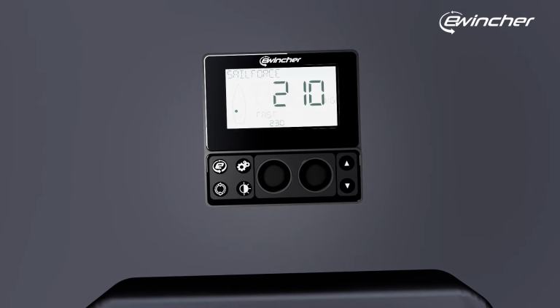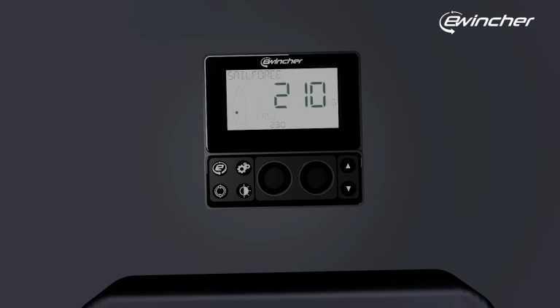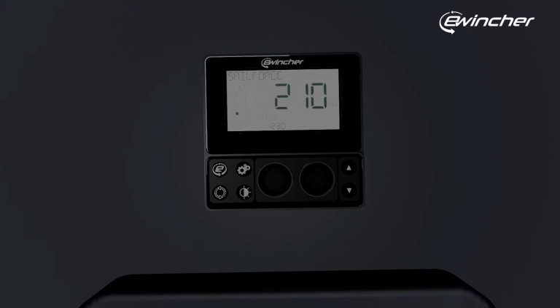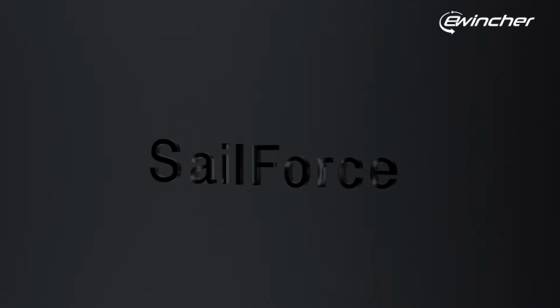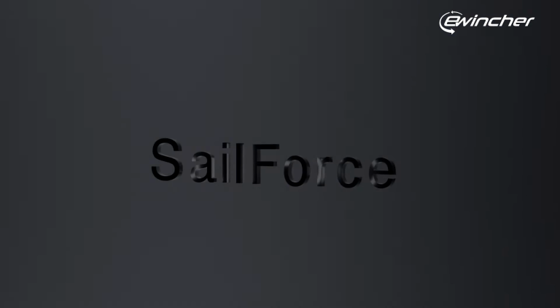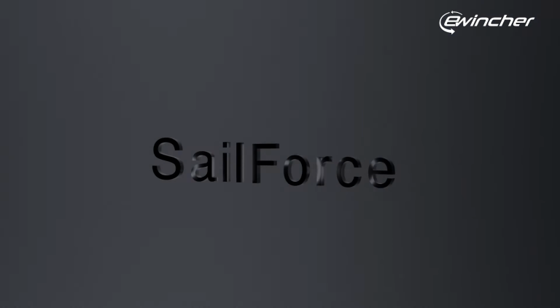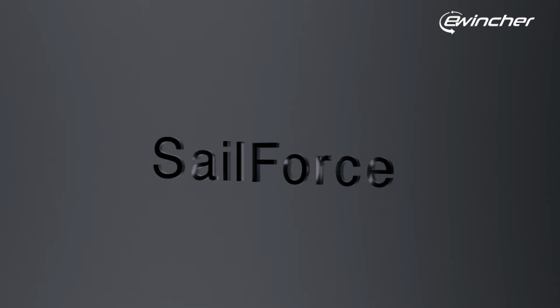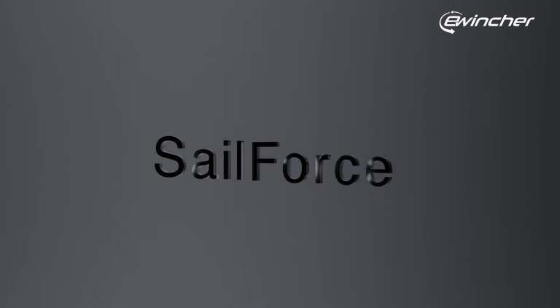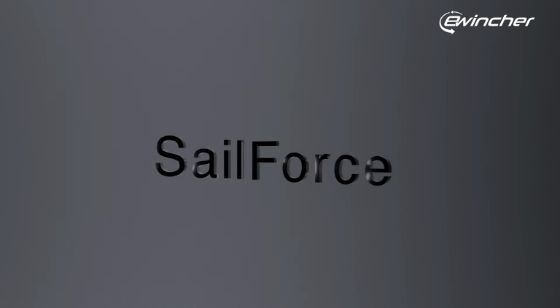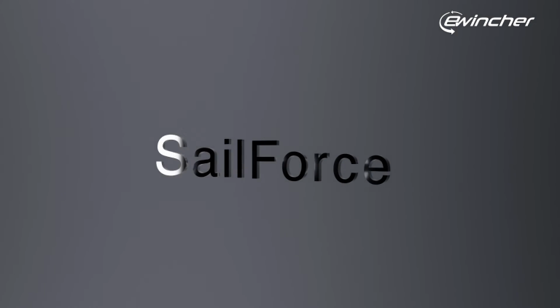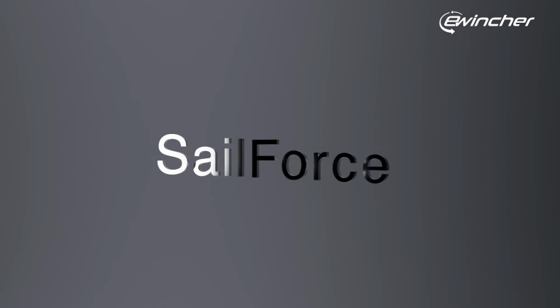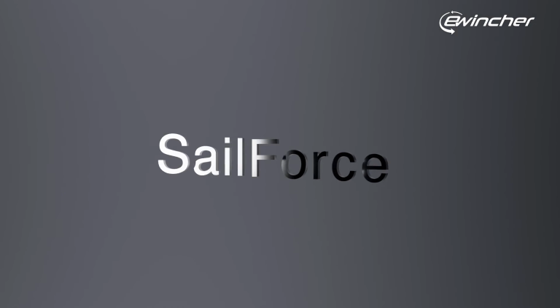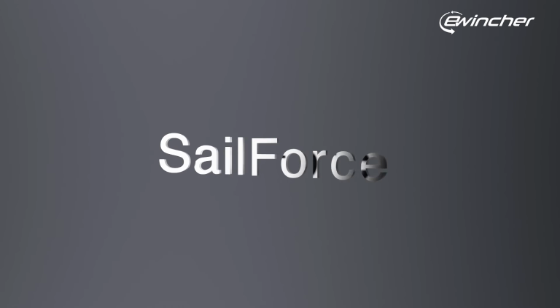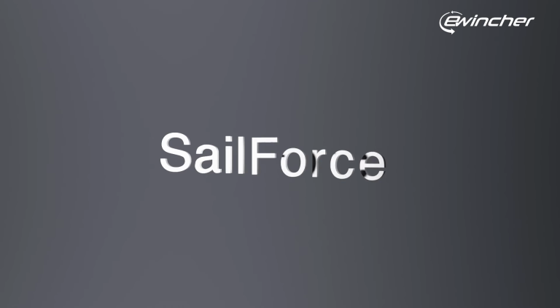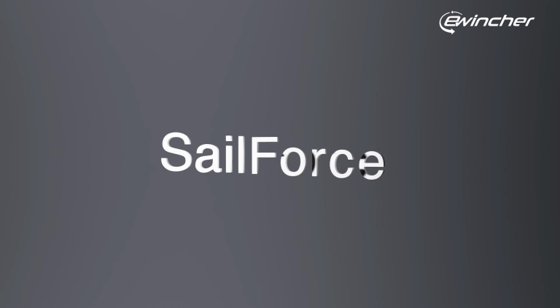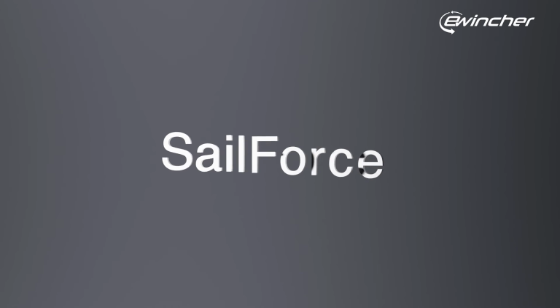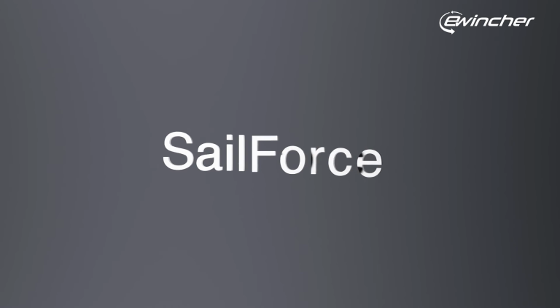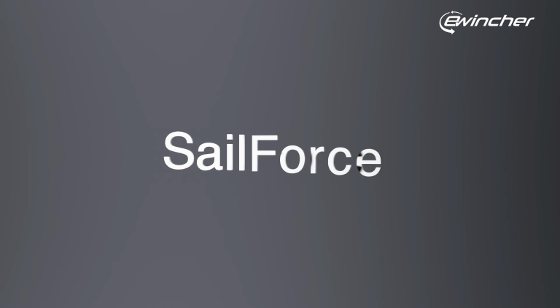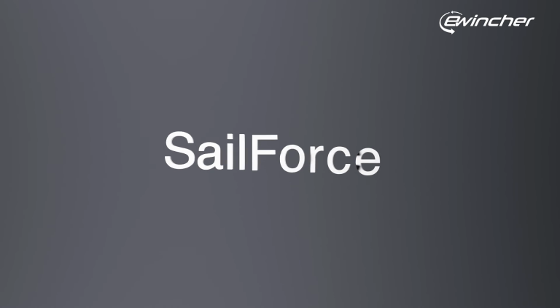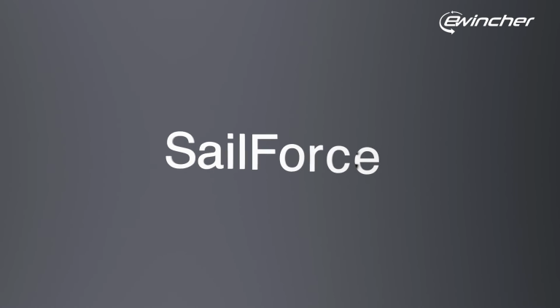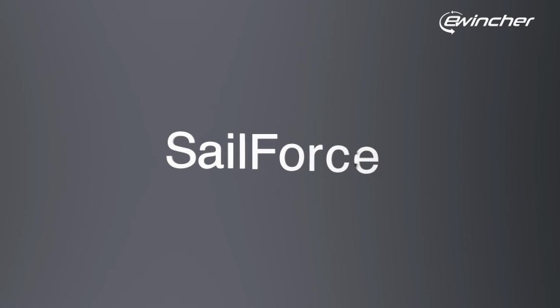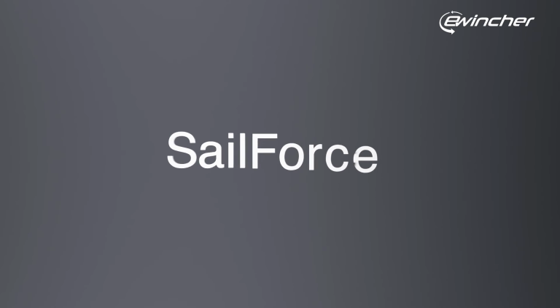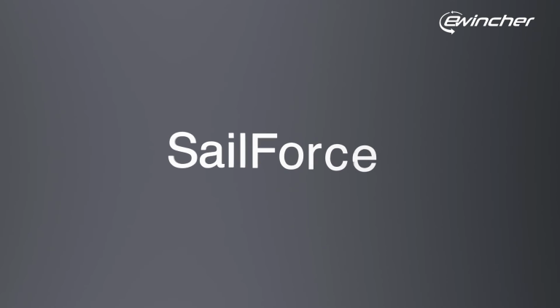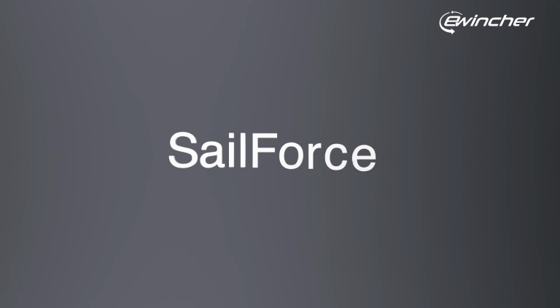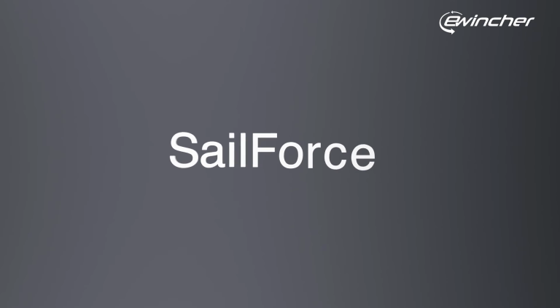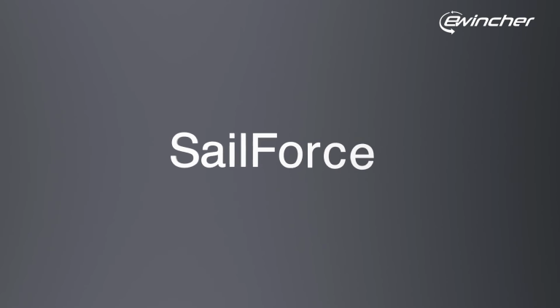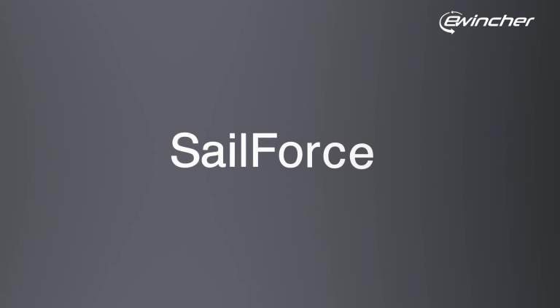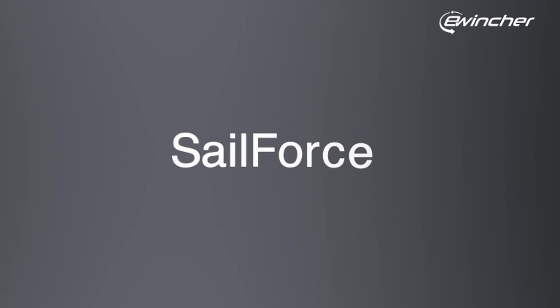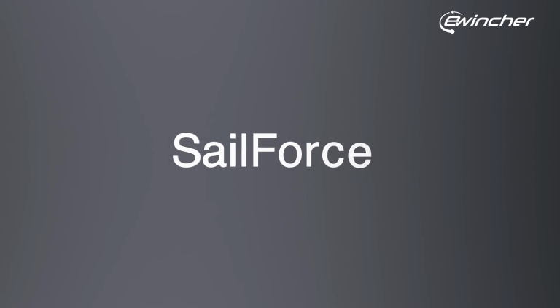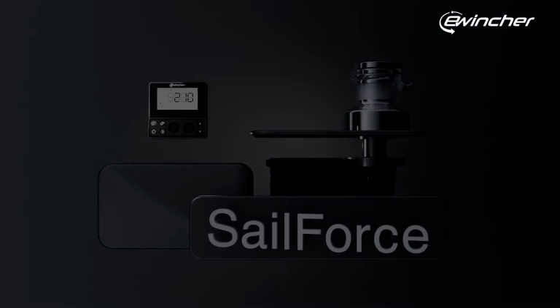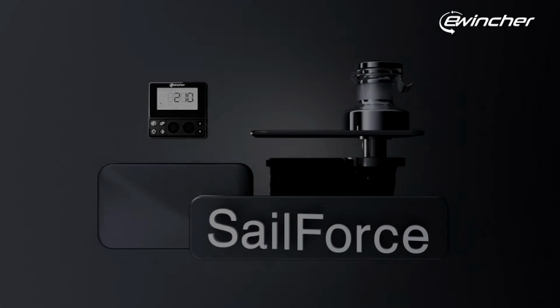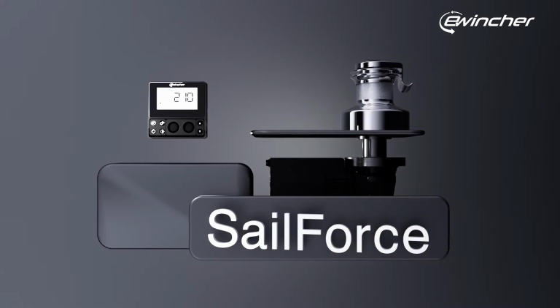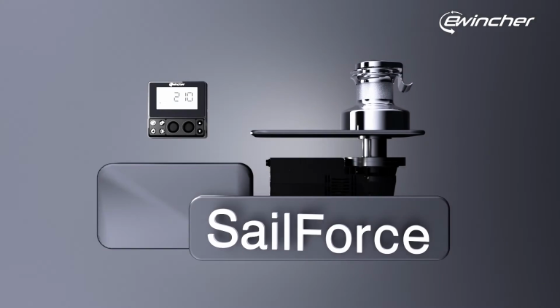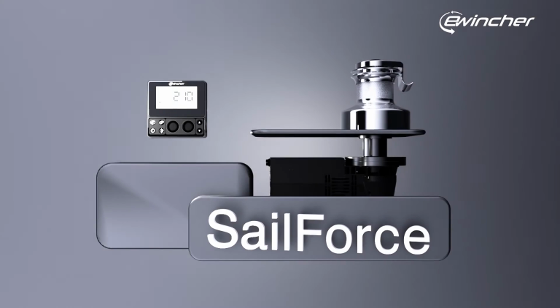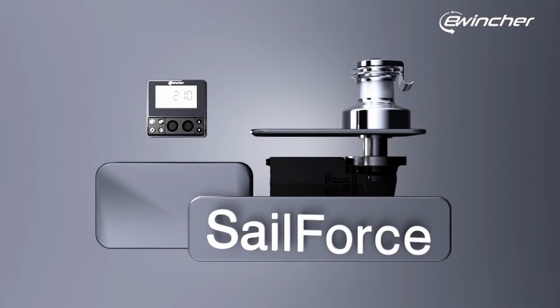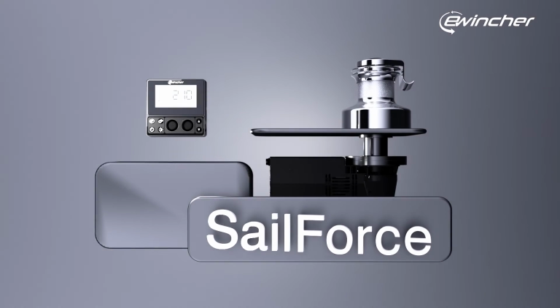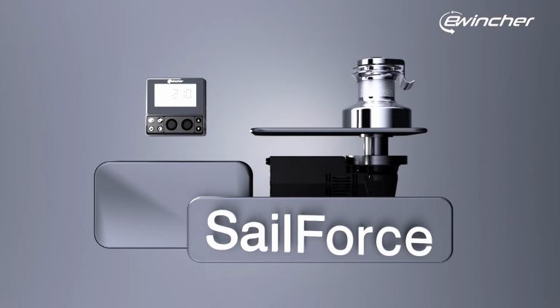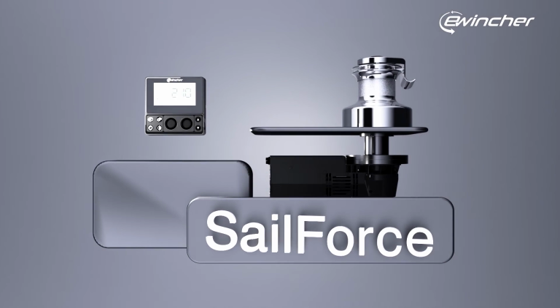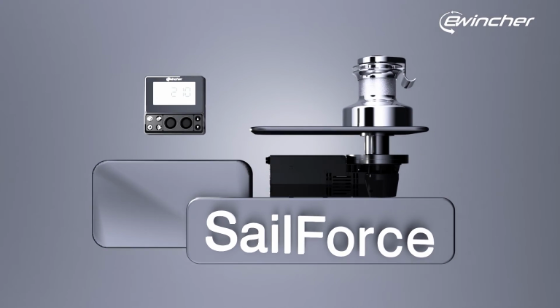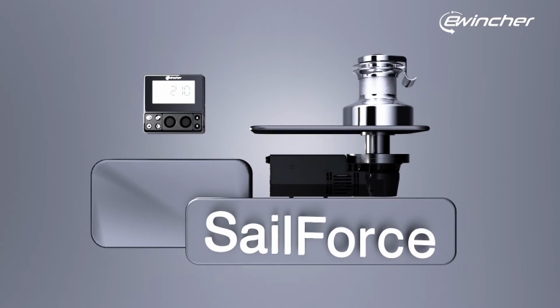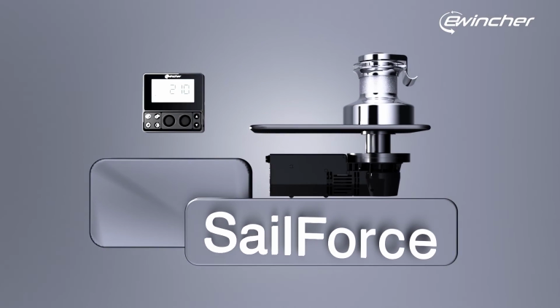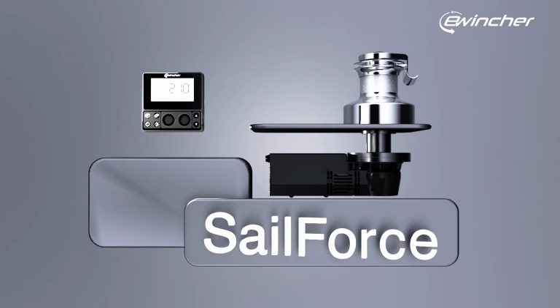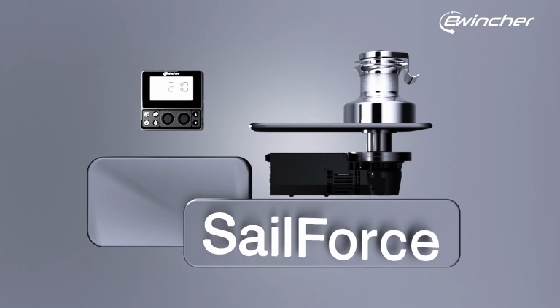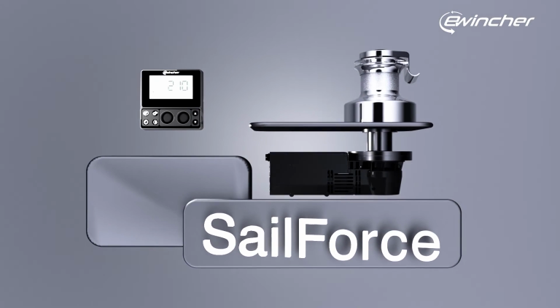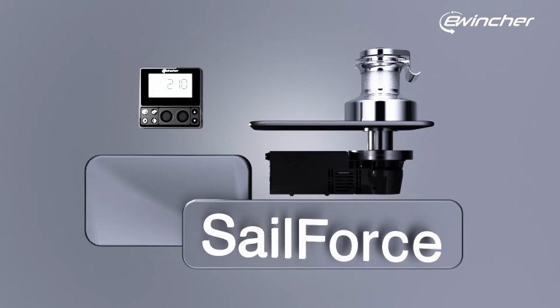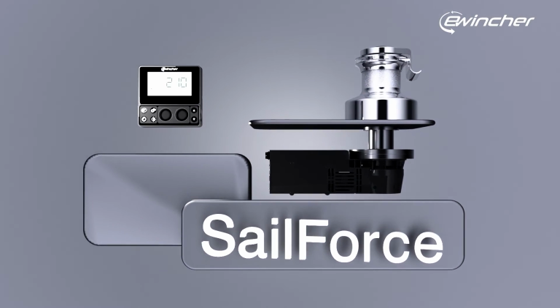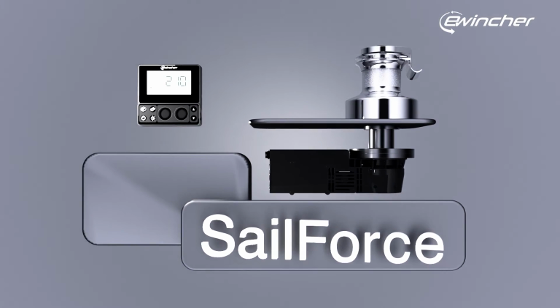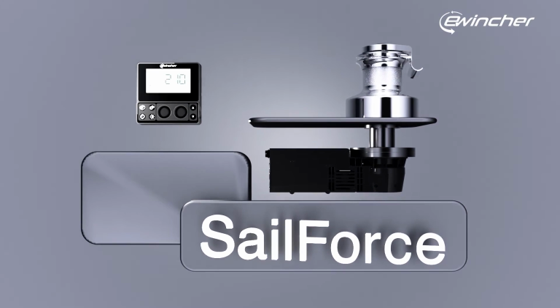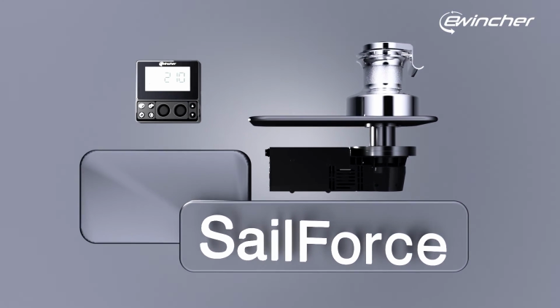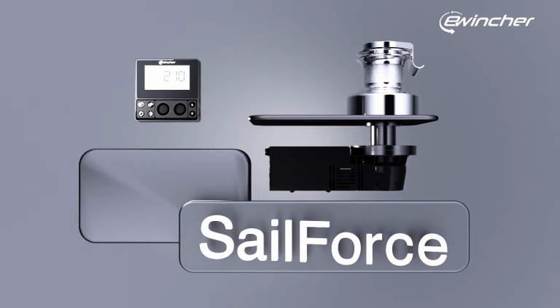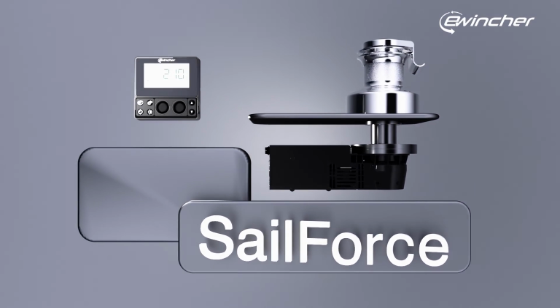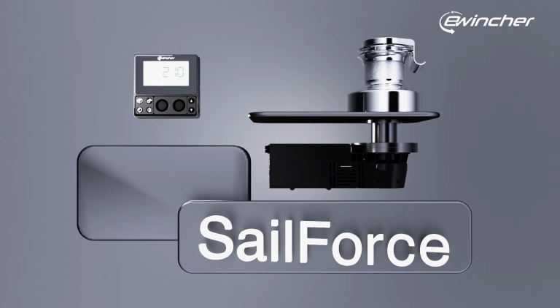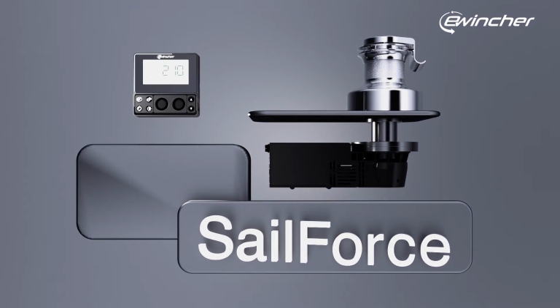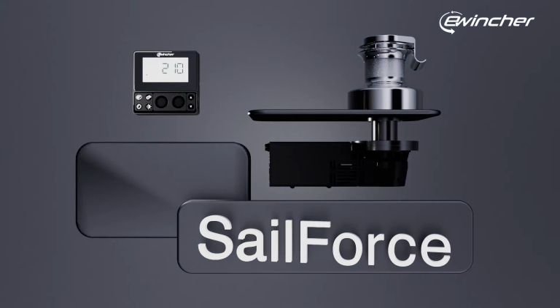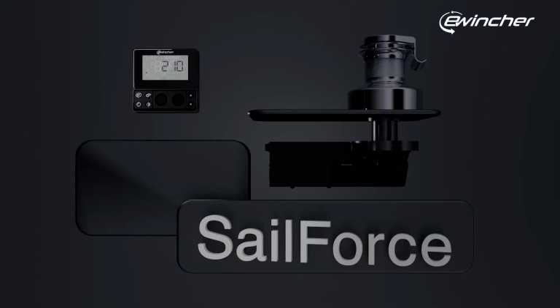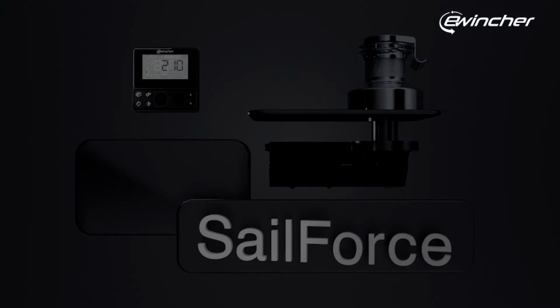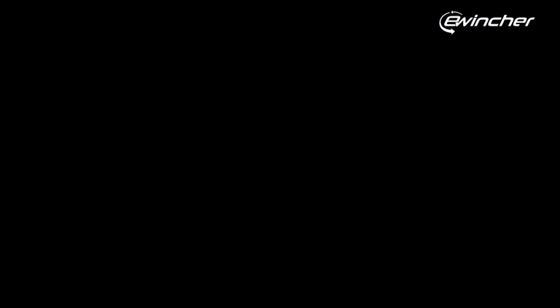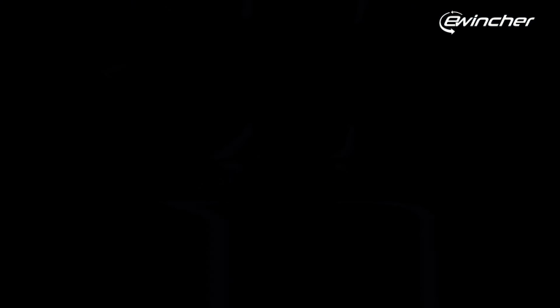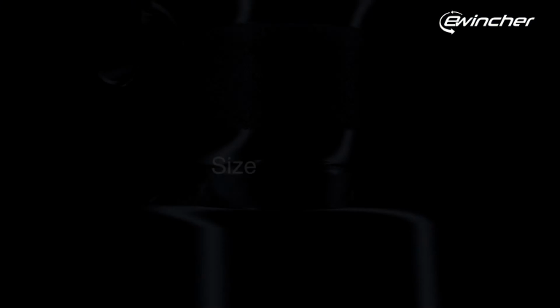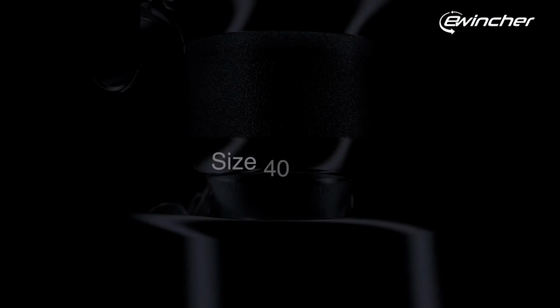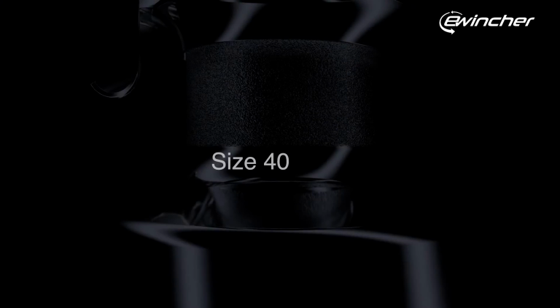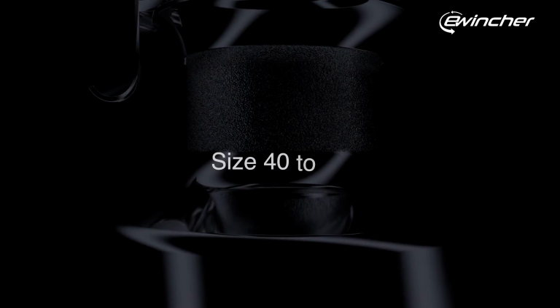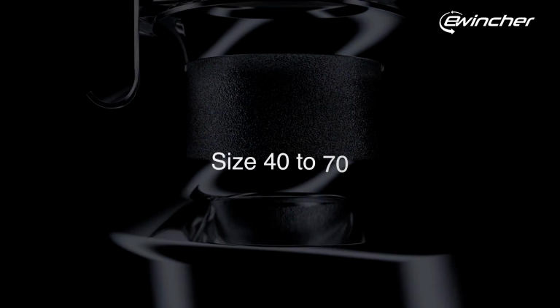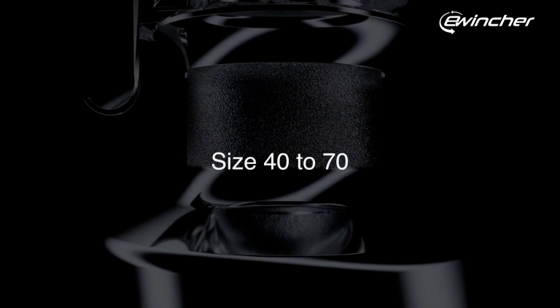This is SailForce, our smart electric winch. Available from size 40 to 70.